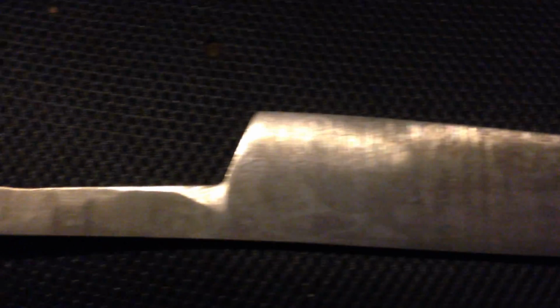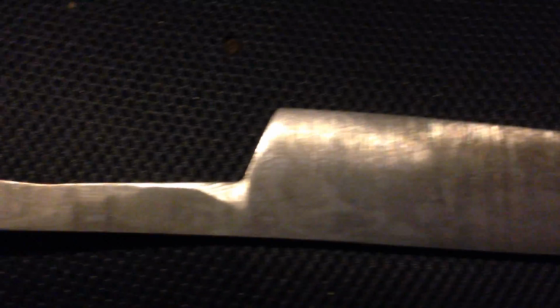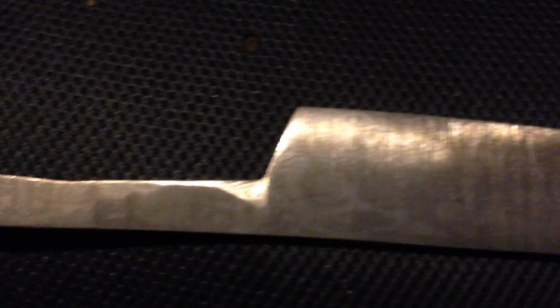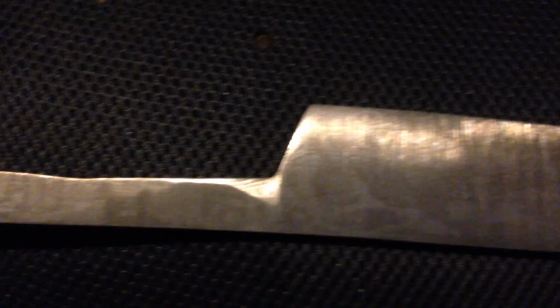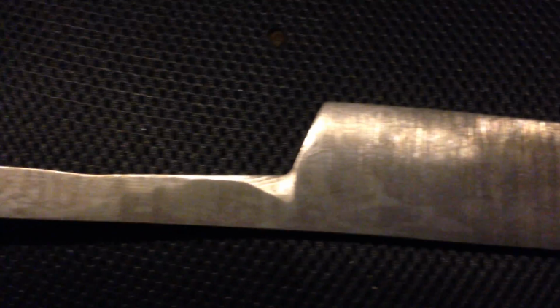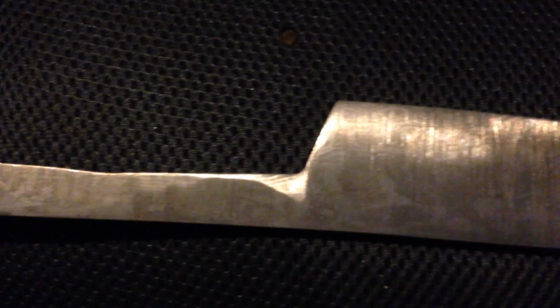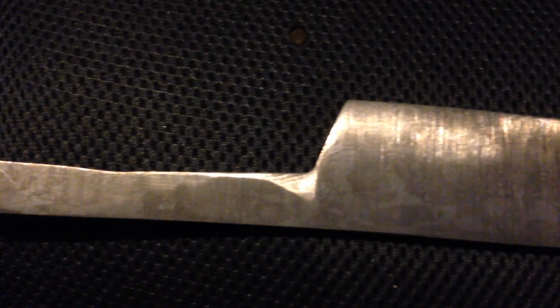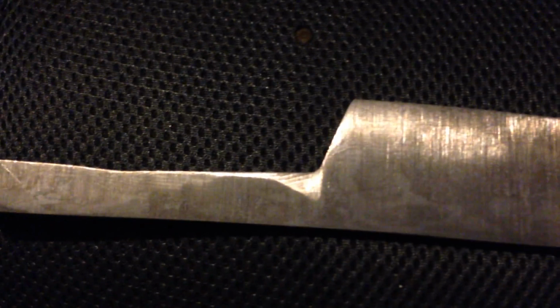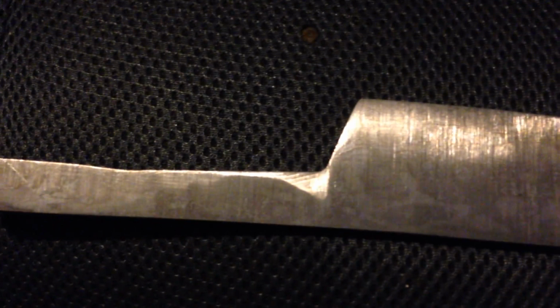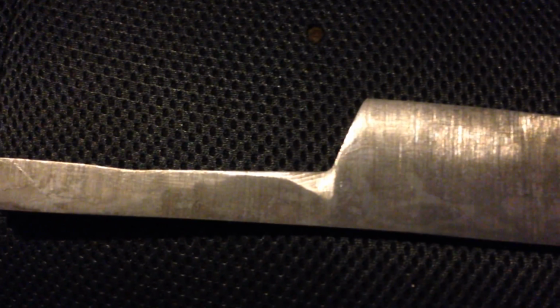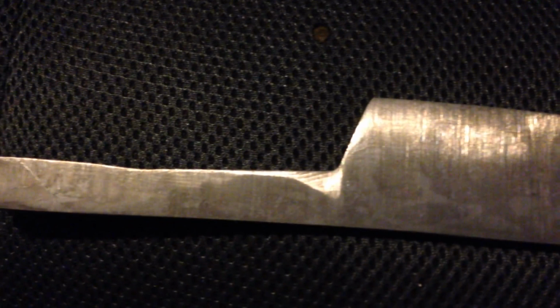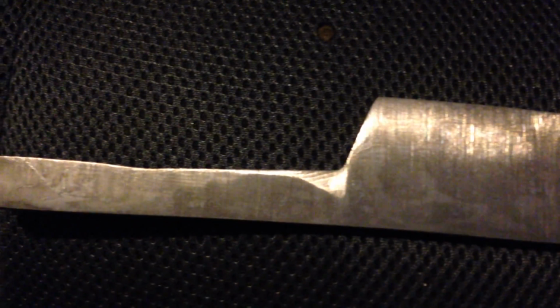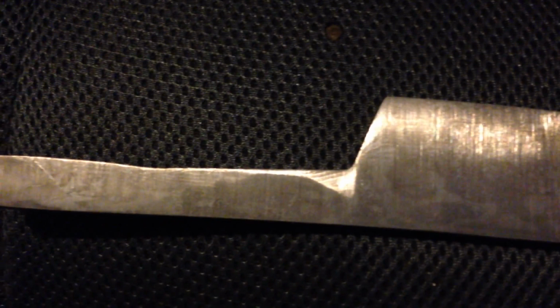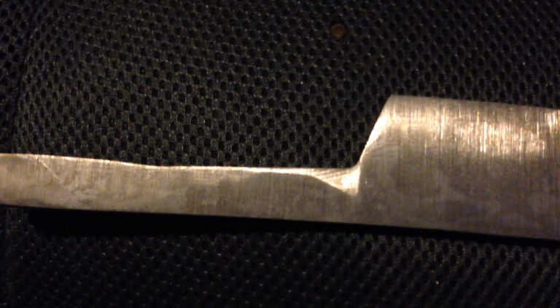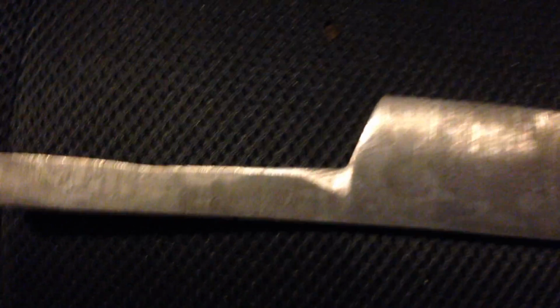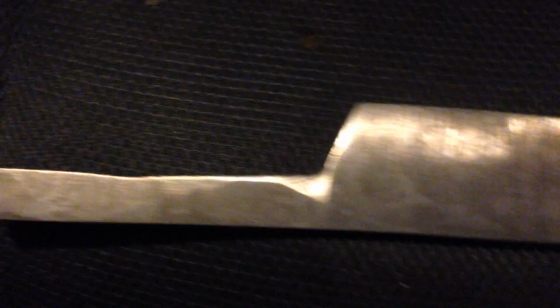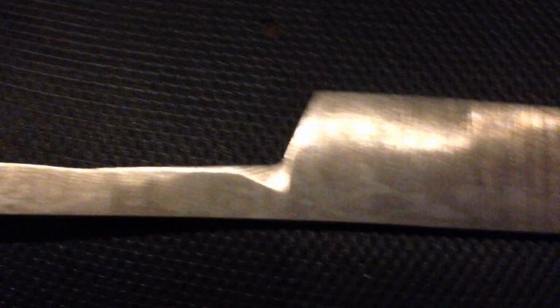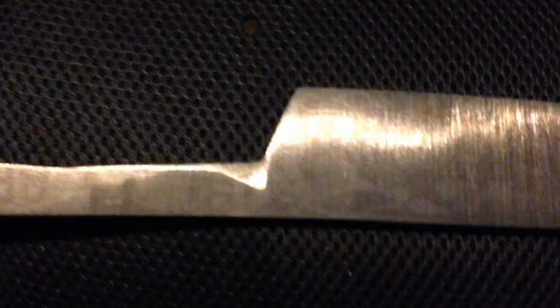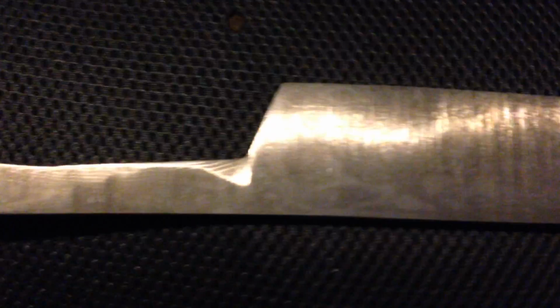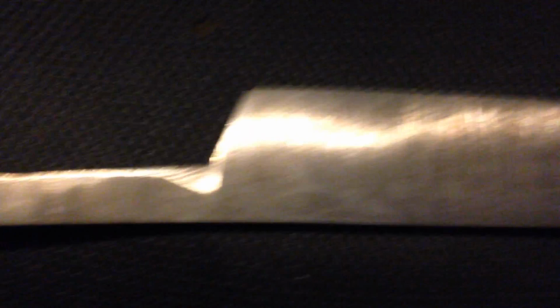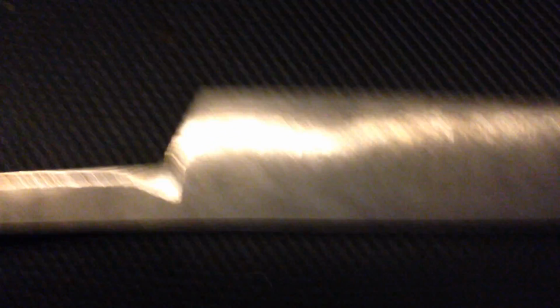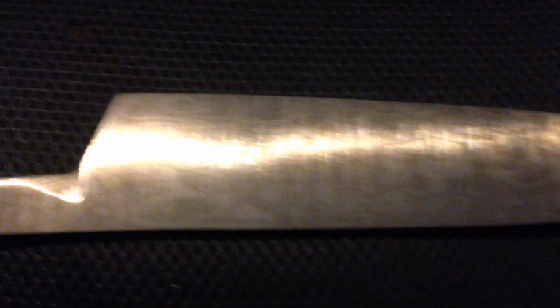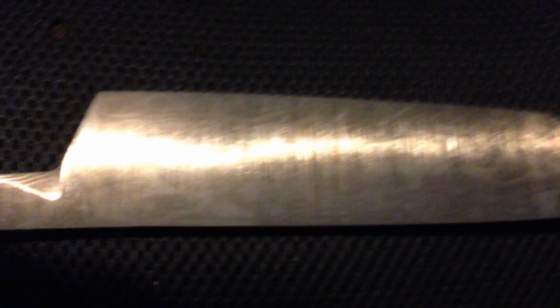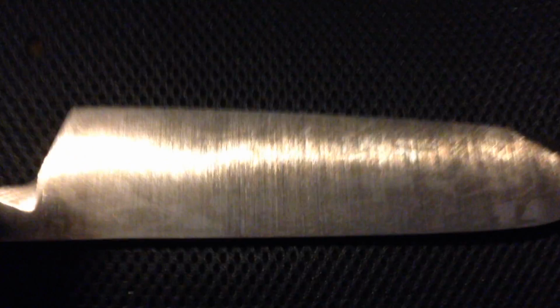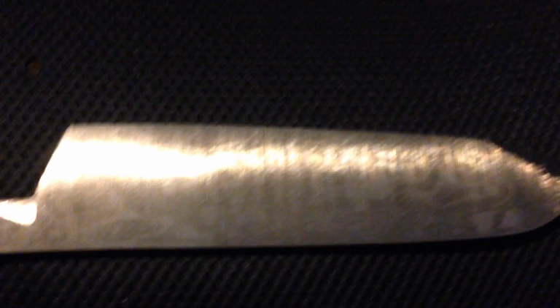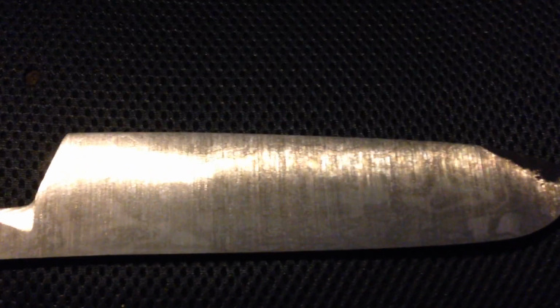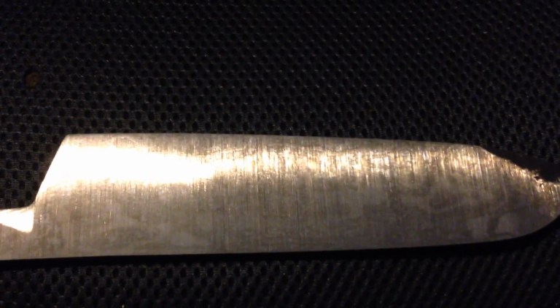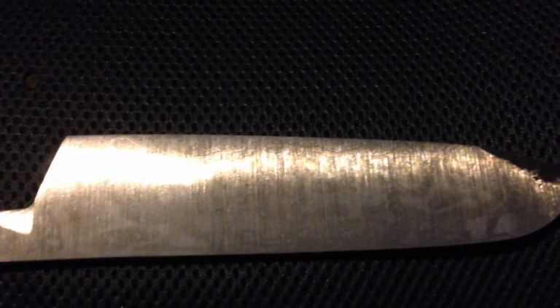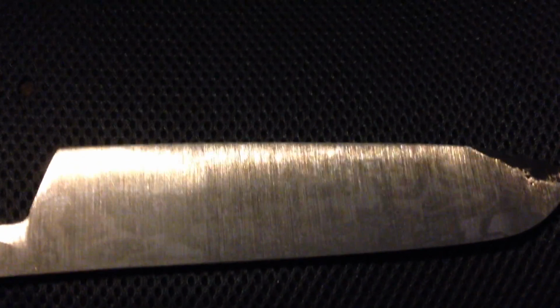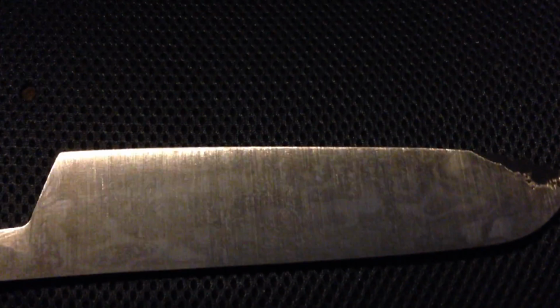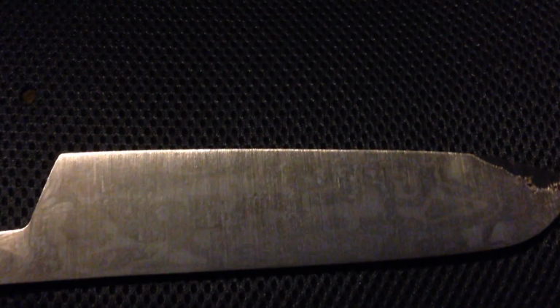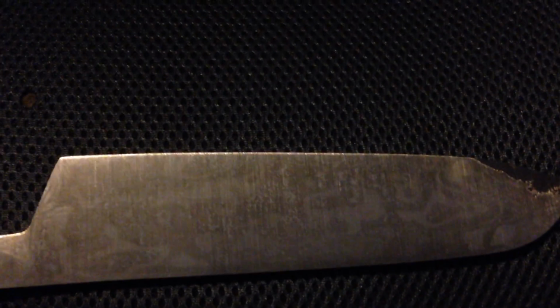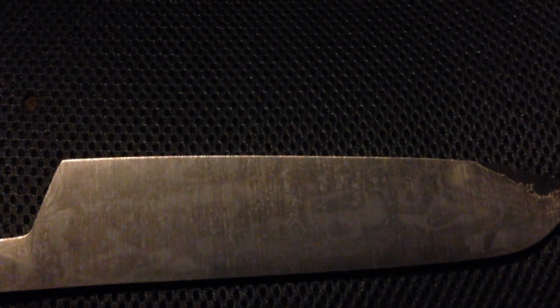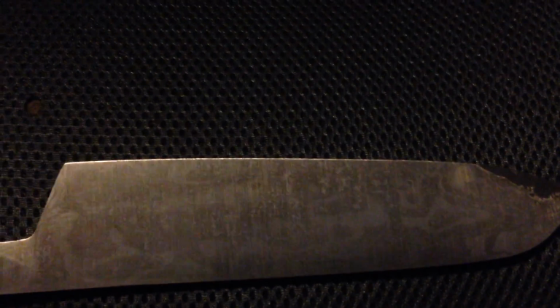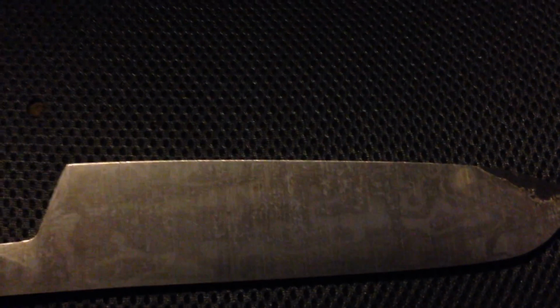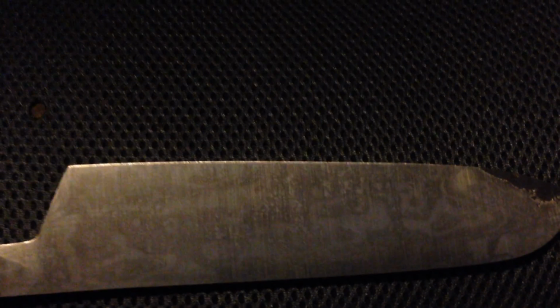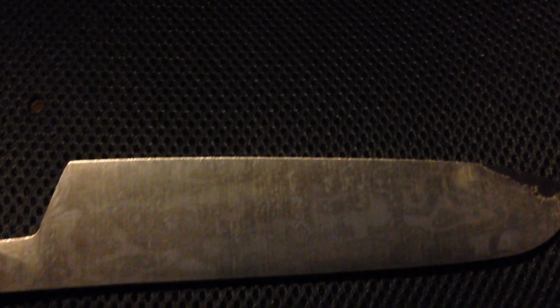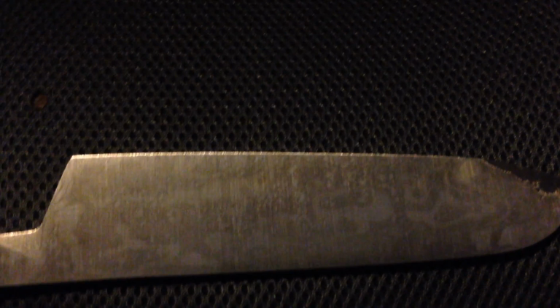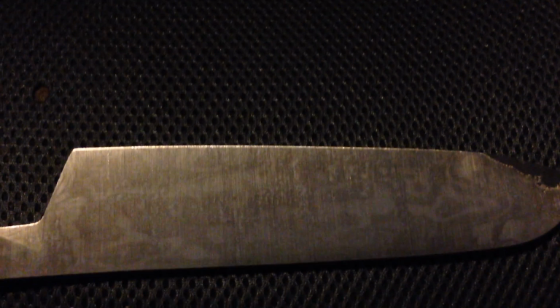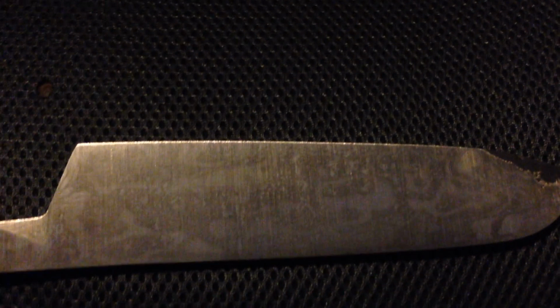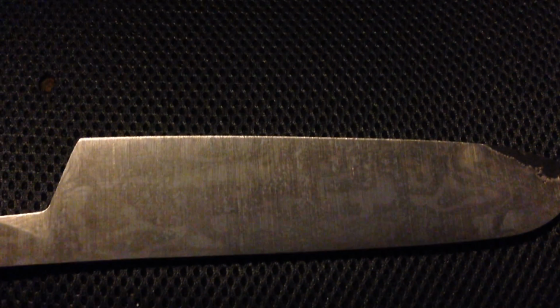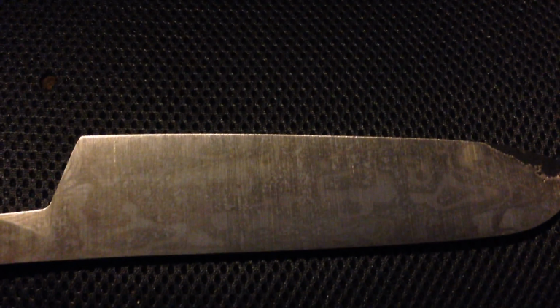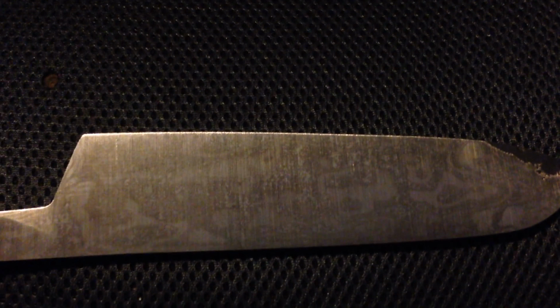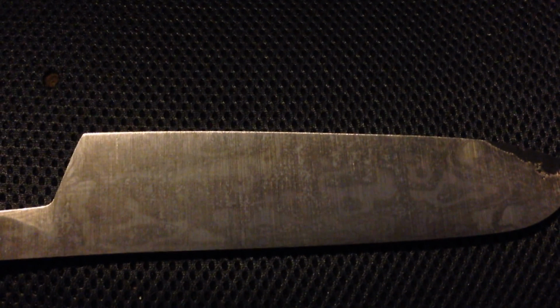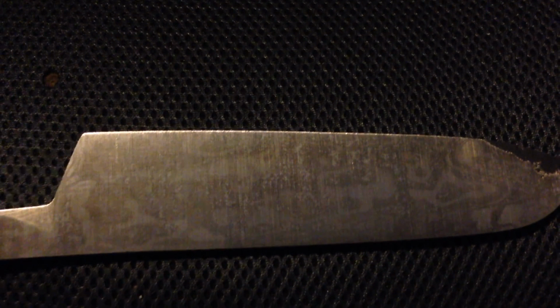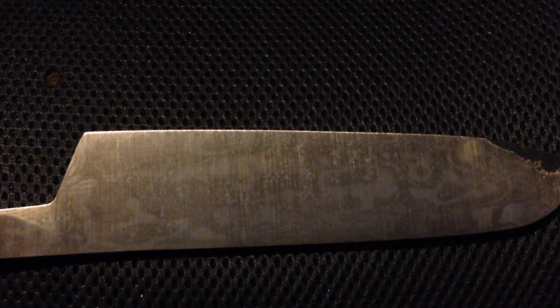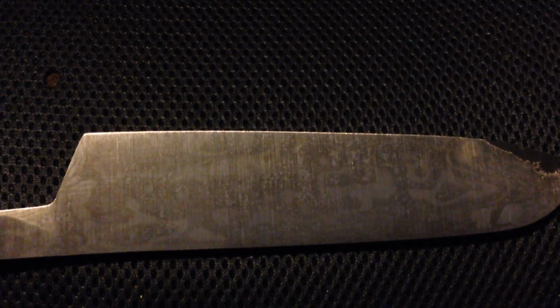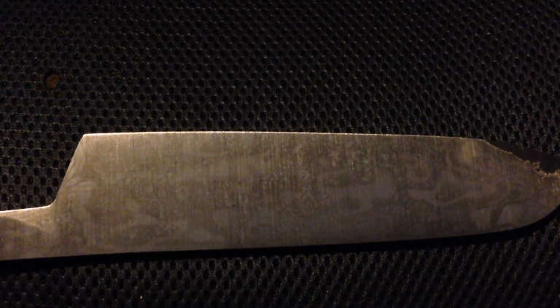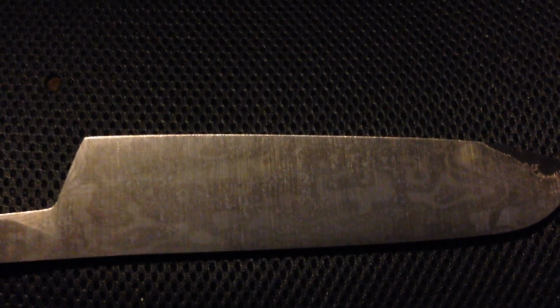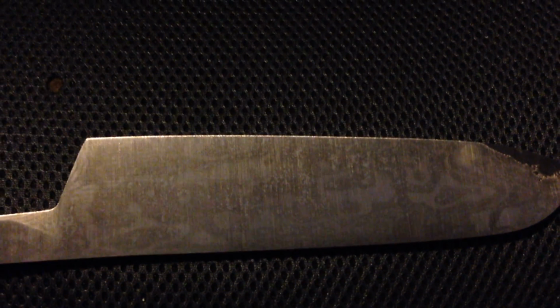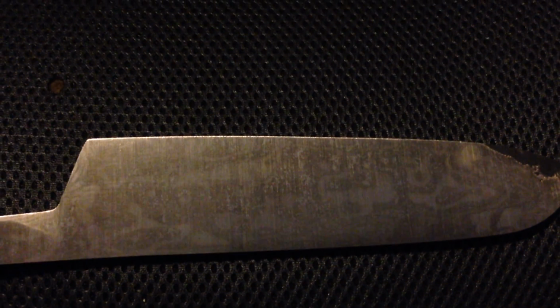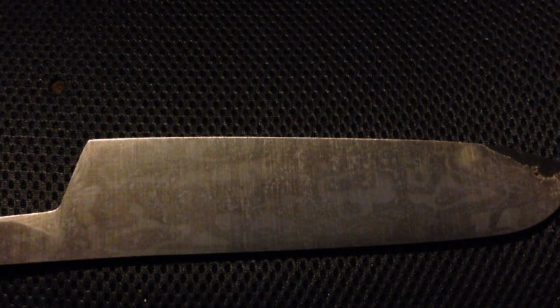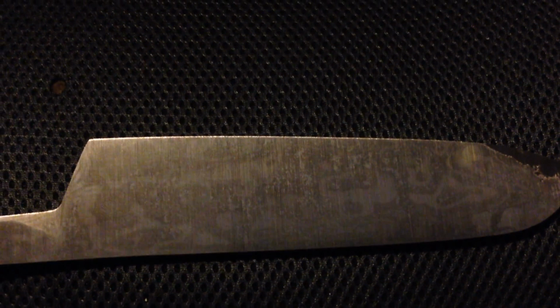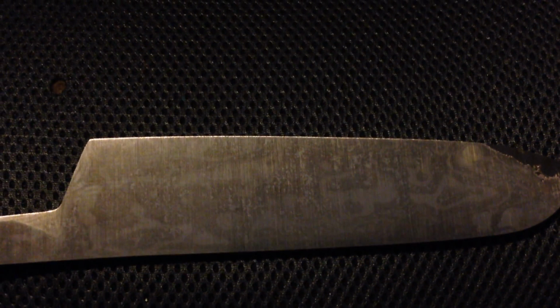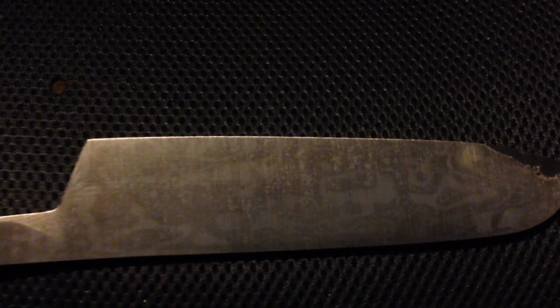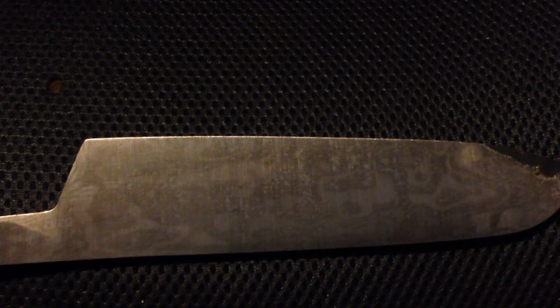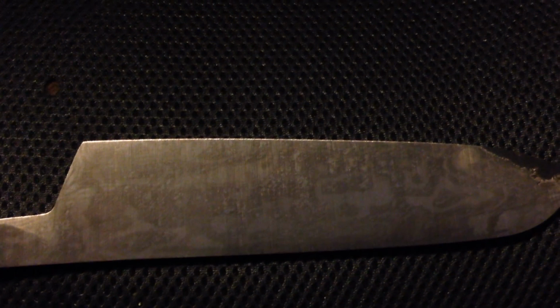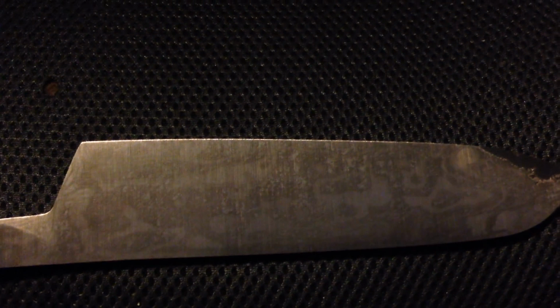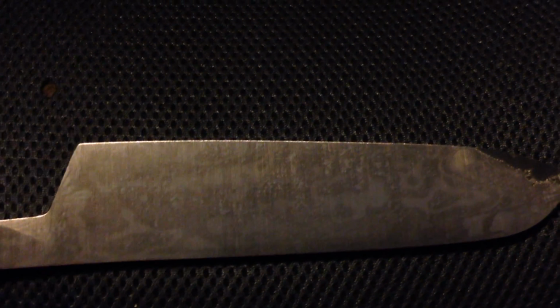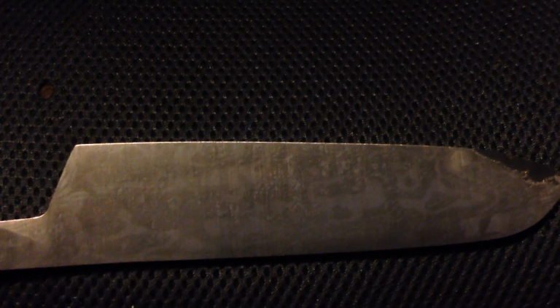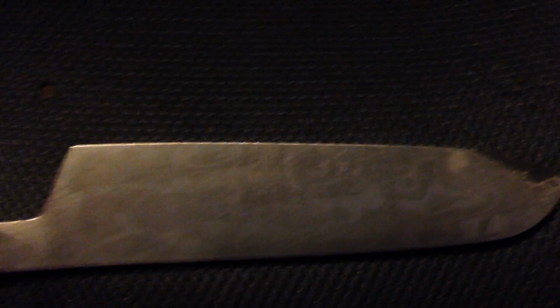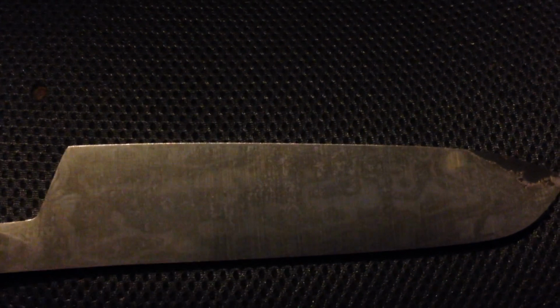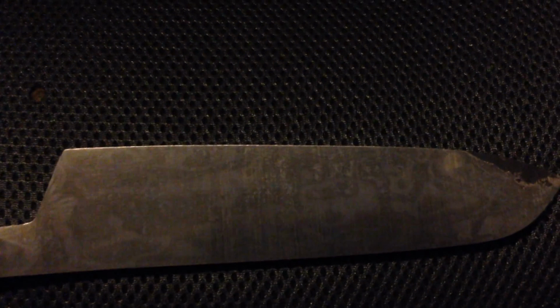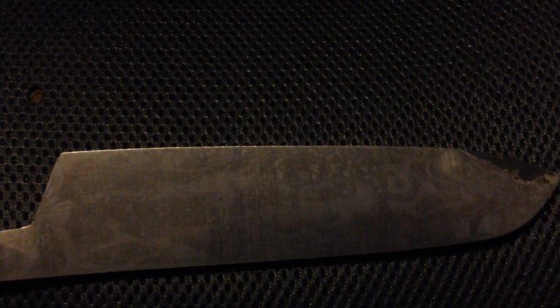This side definitely didn't come out as well as the other side, but you can still see the pattern.